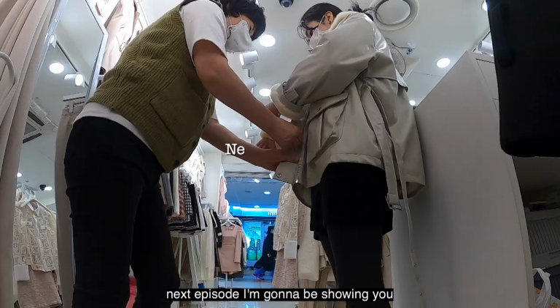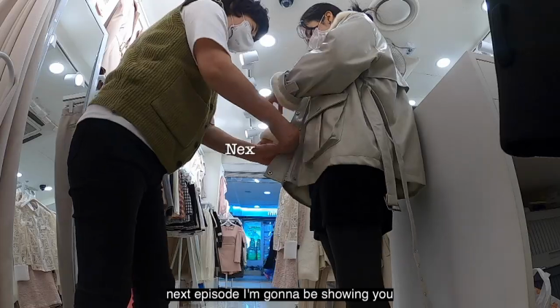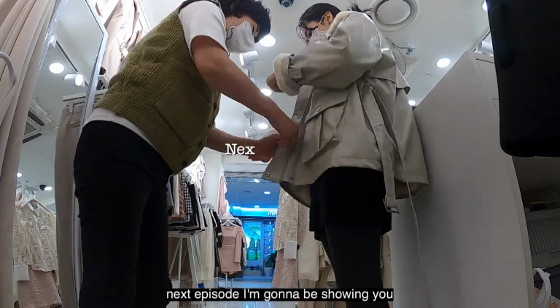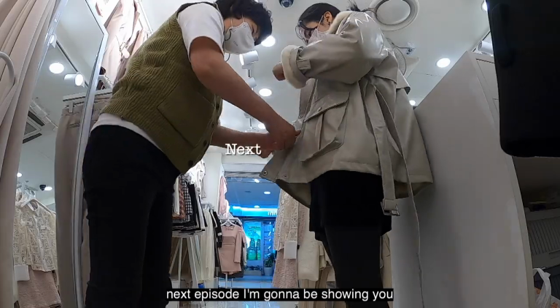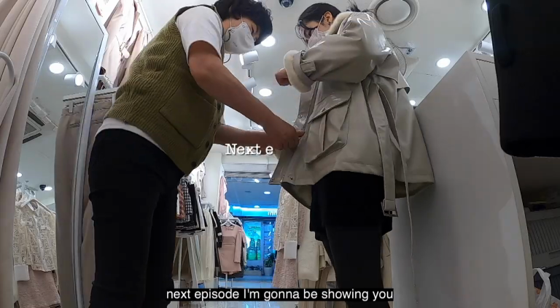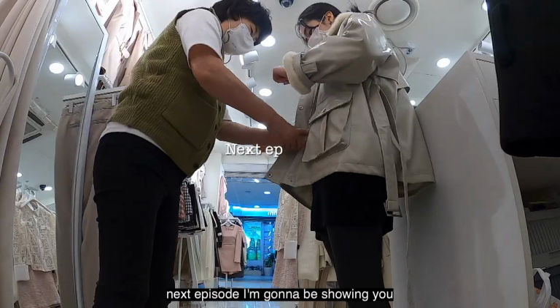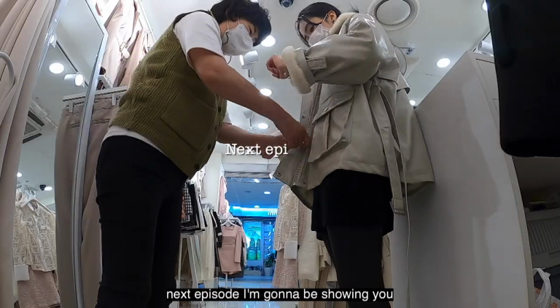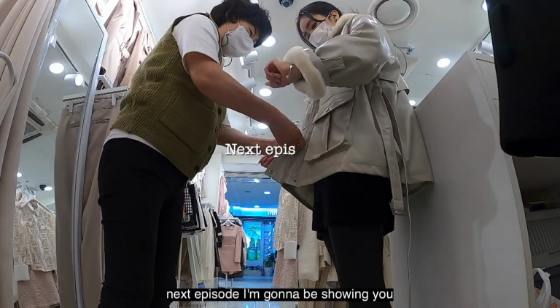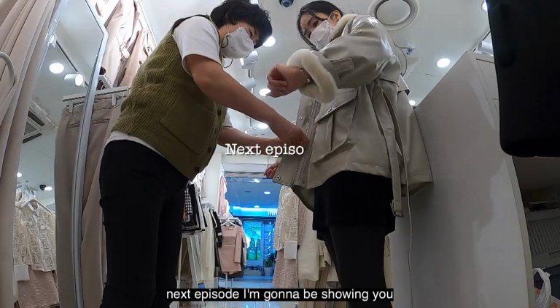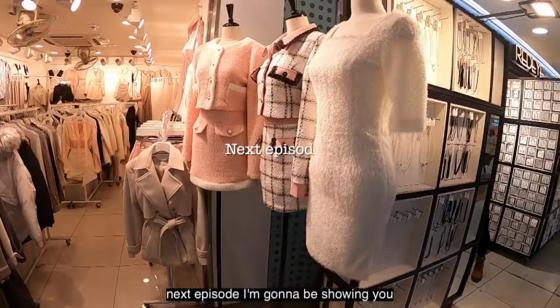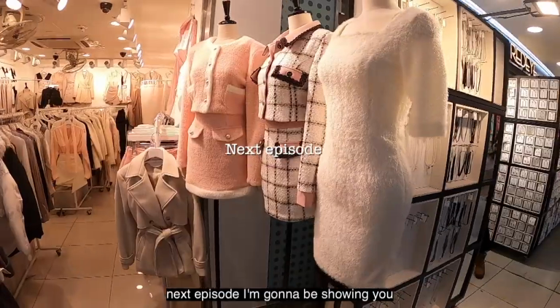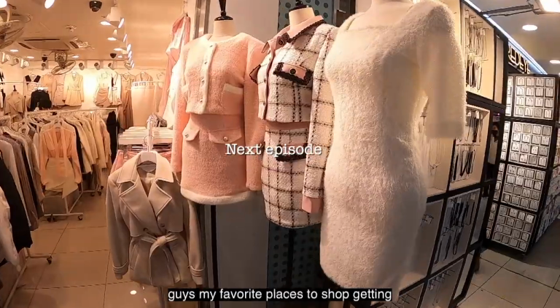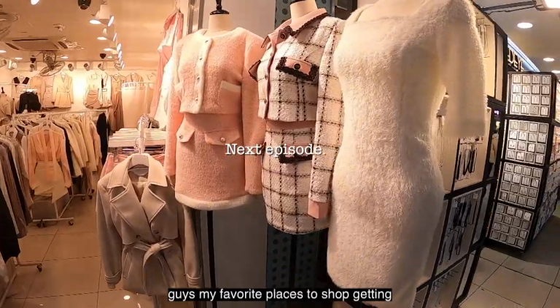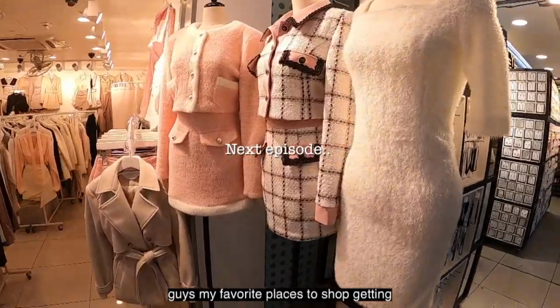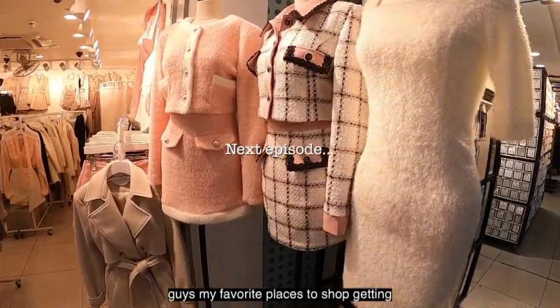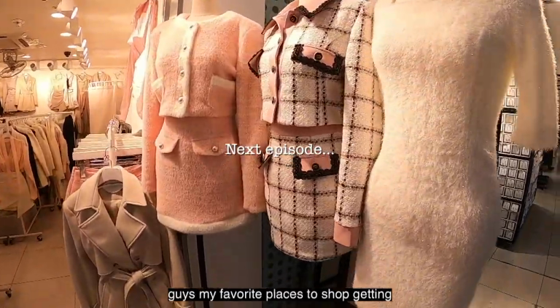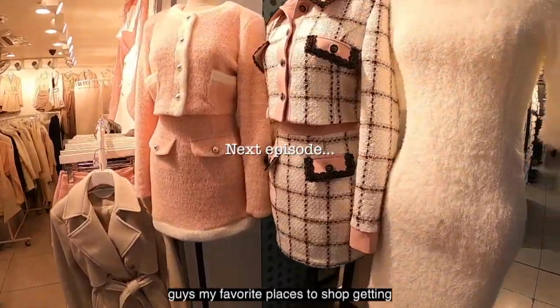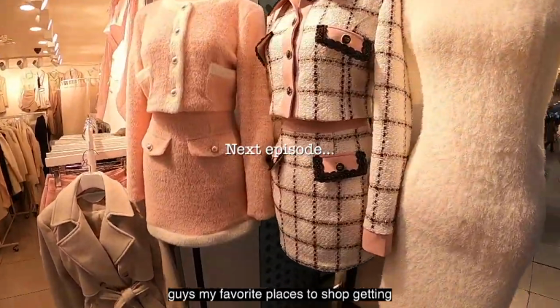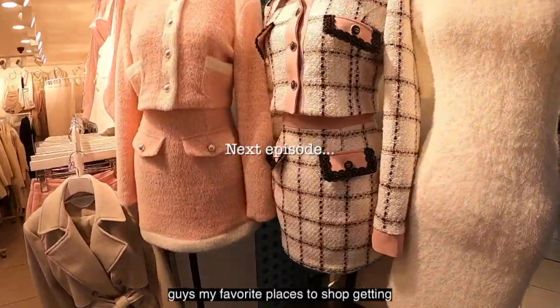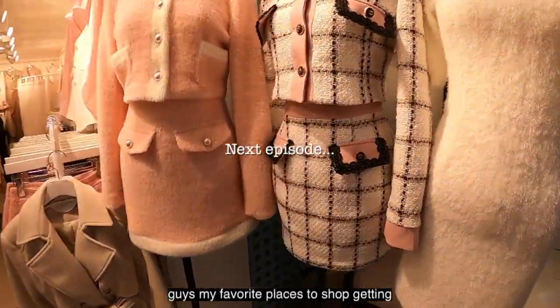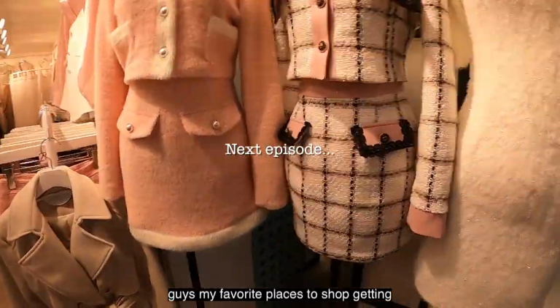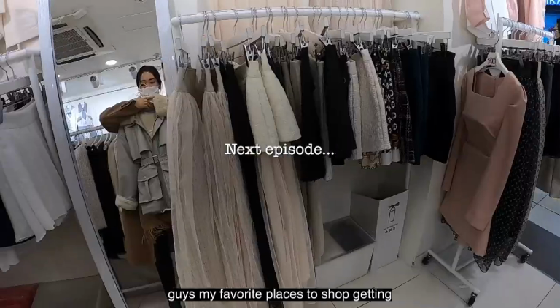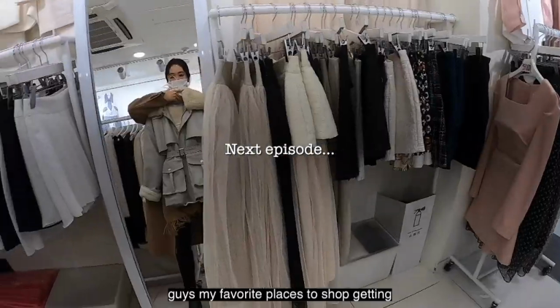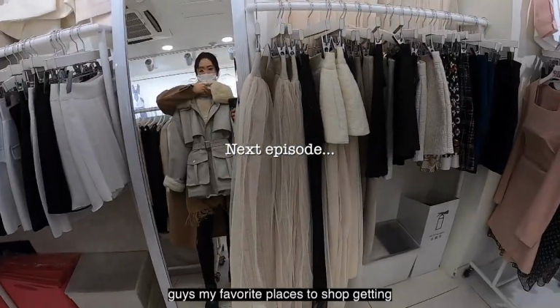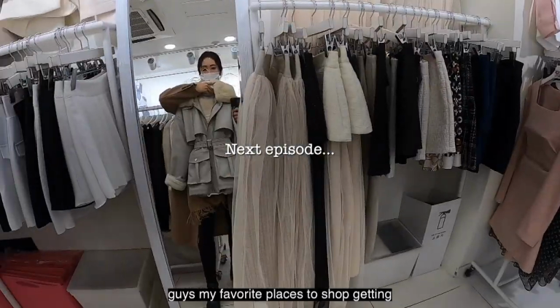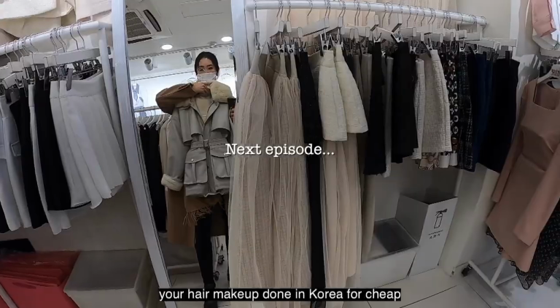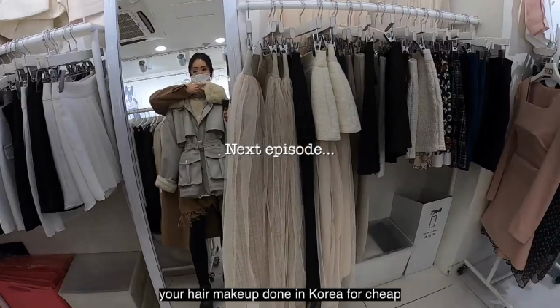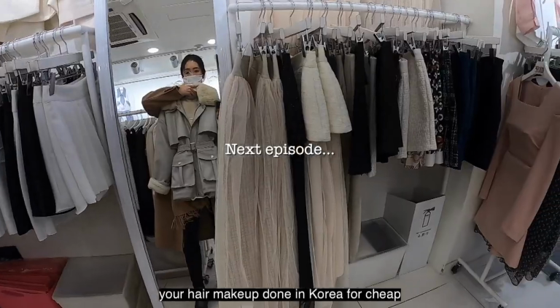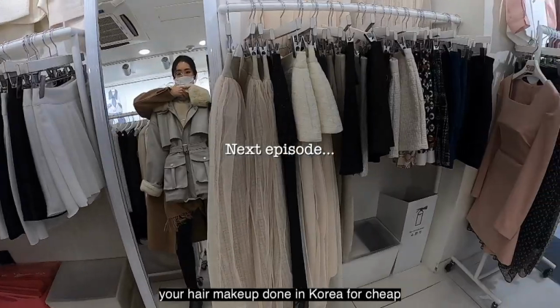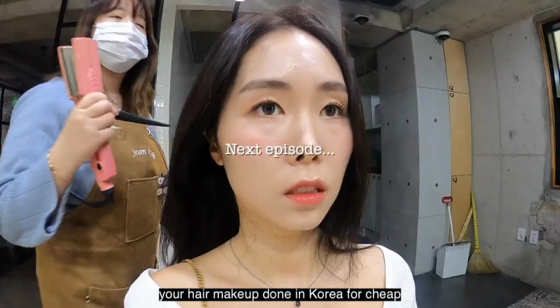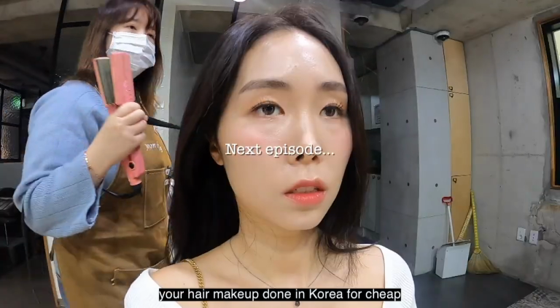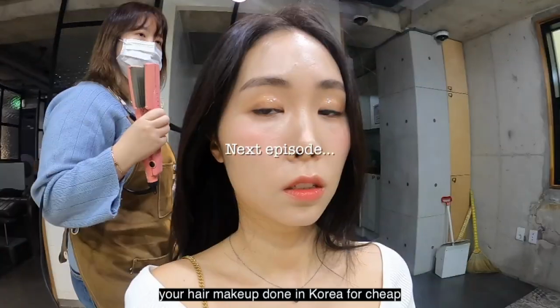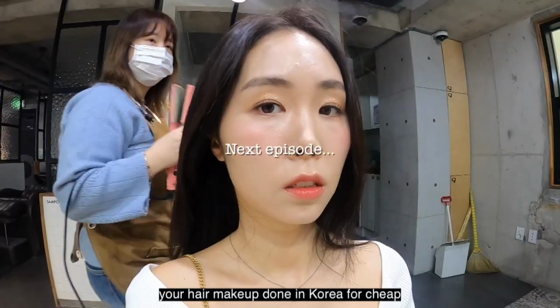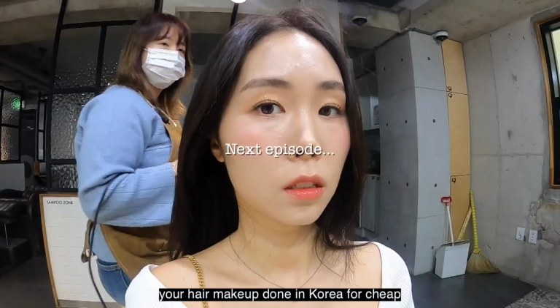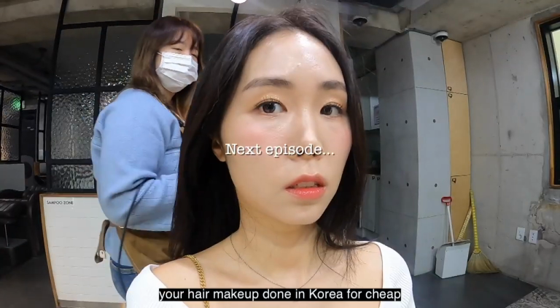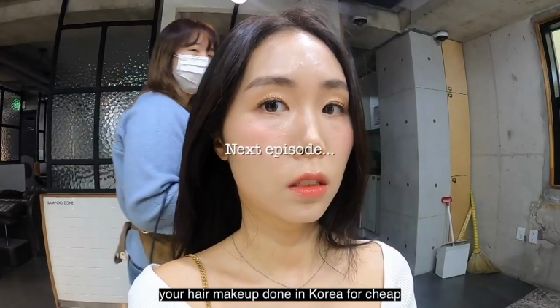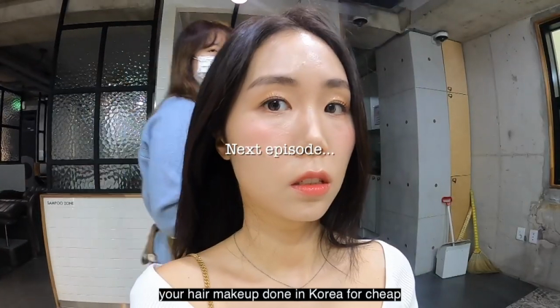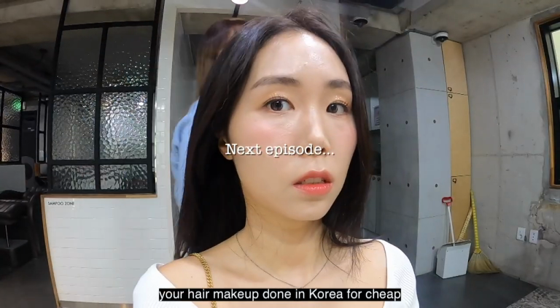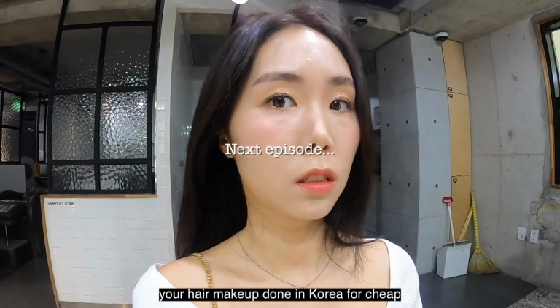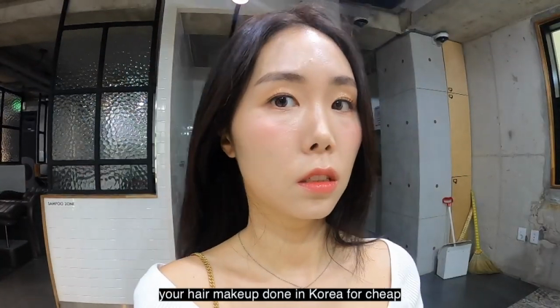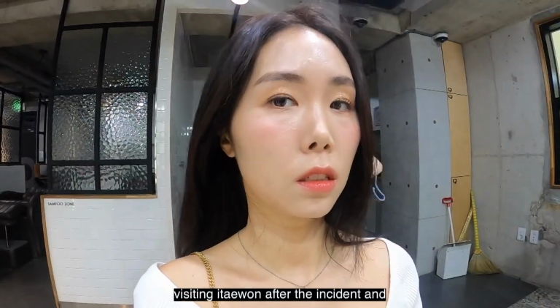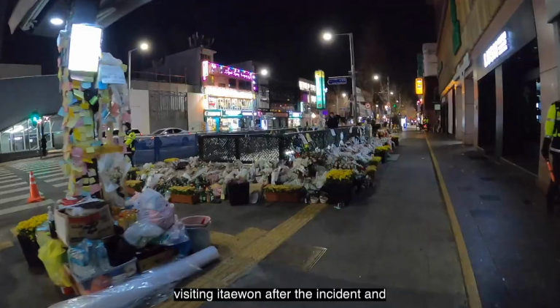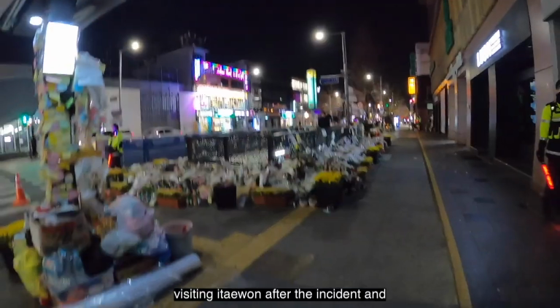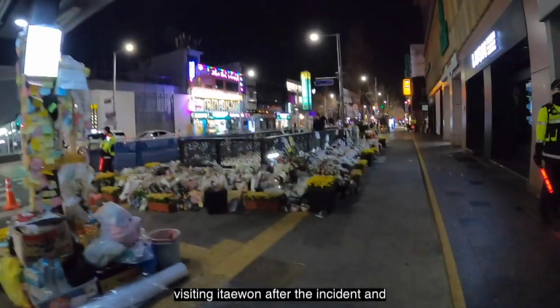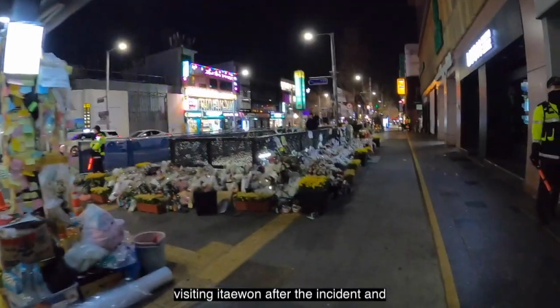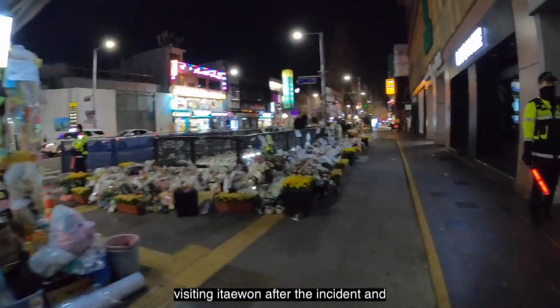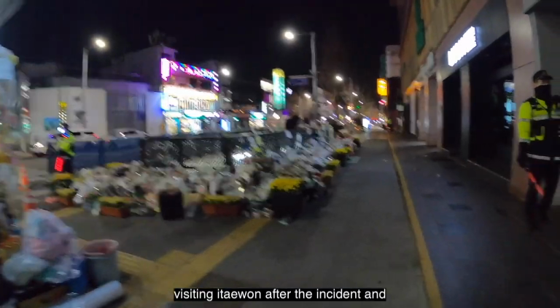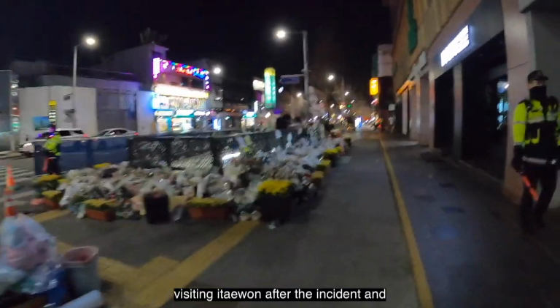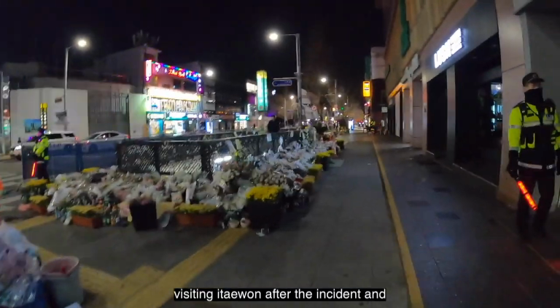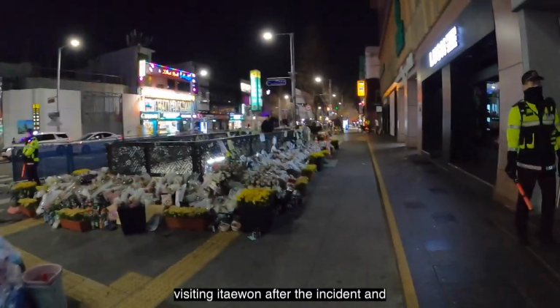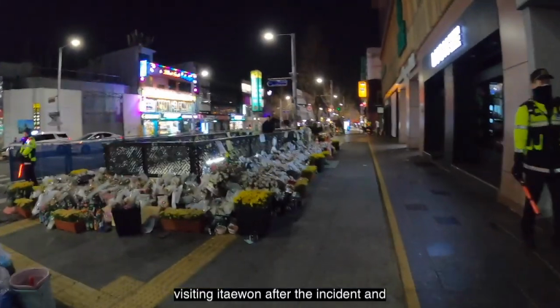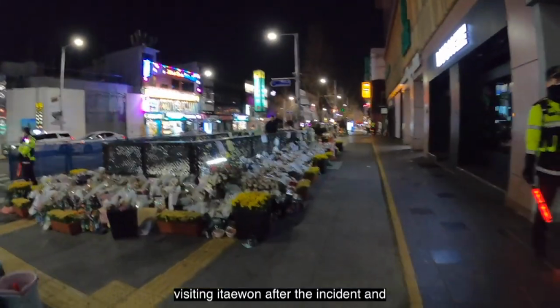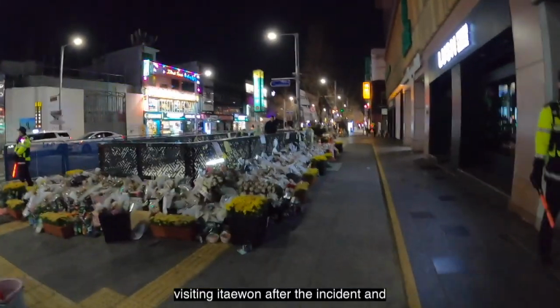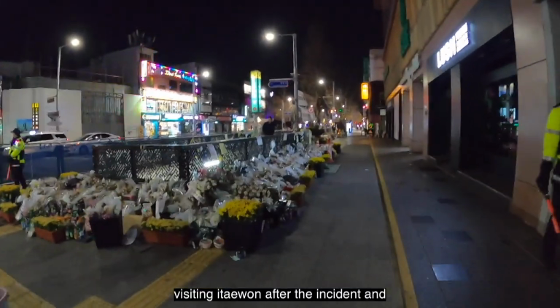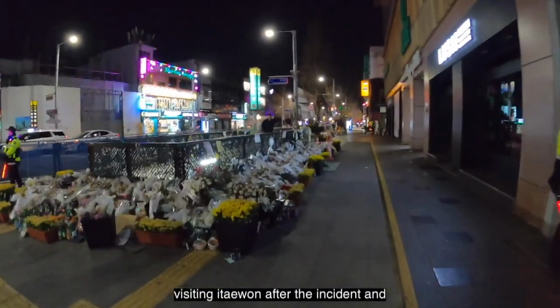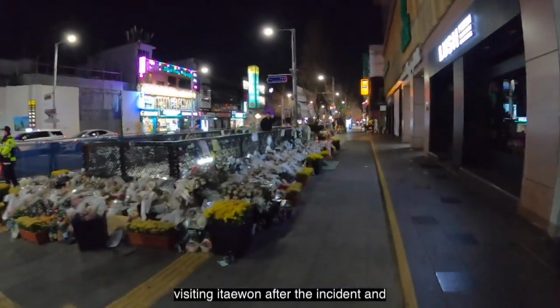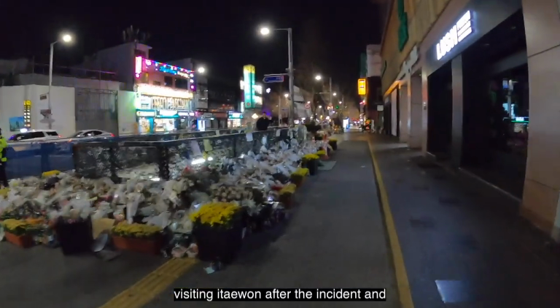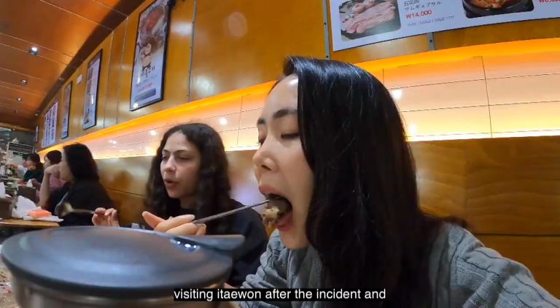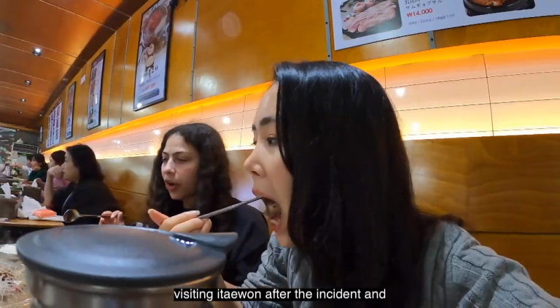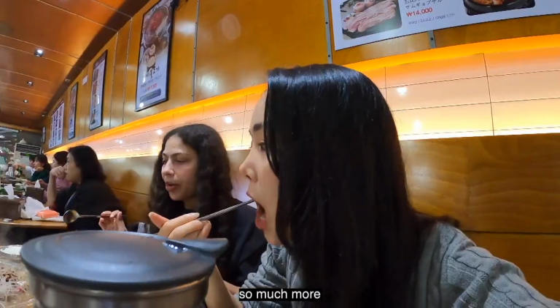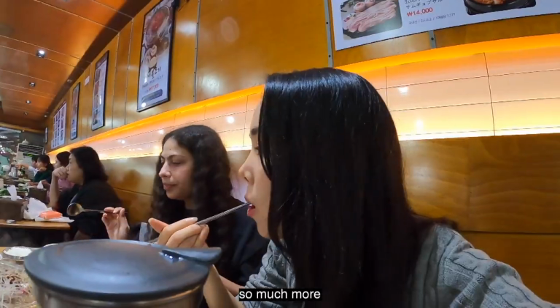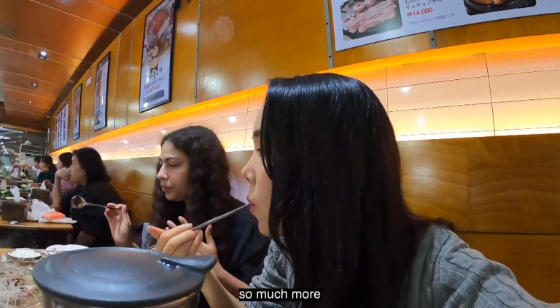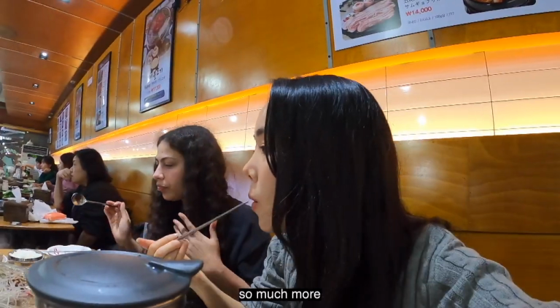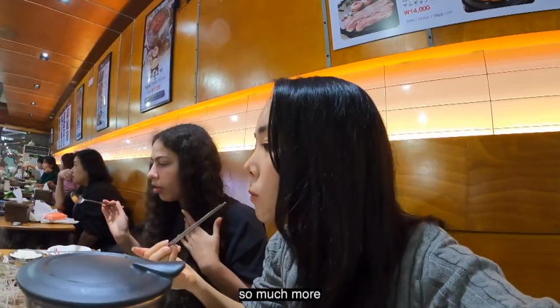Next episode I'm going to be showing you my favorite places to shop, getting your hair and makeup done in Korea for cheap, visiting Itaewon after the incident, and so much more.